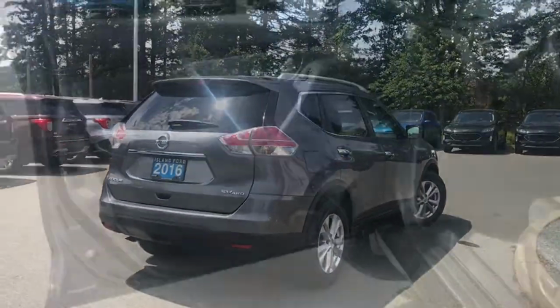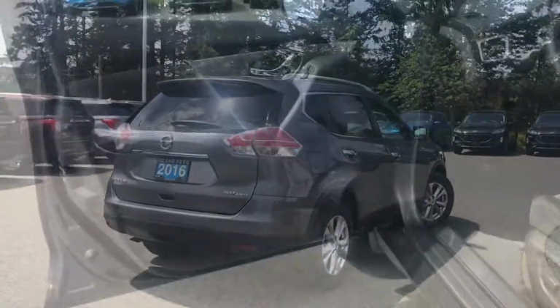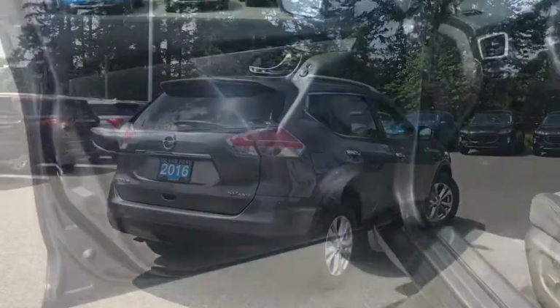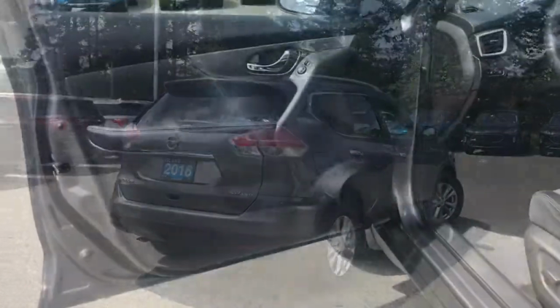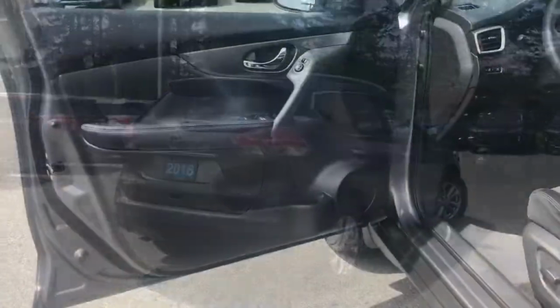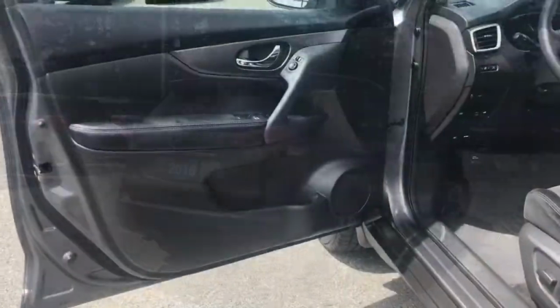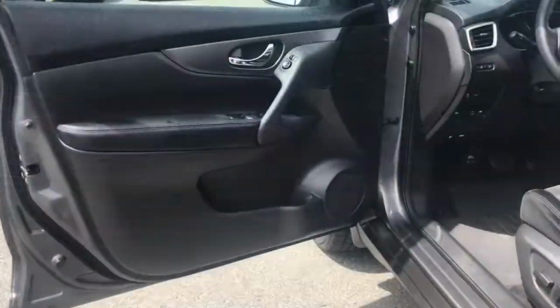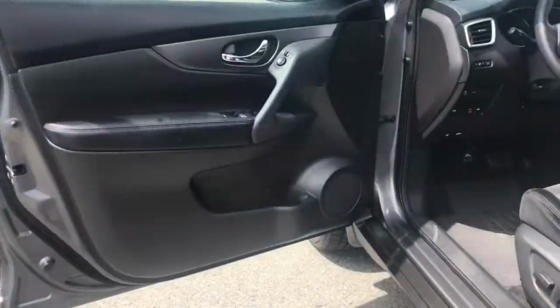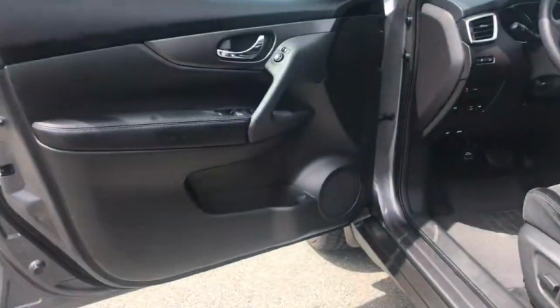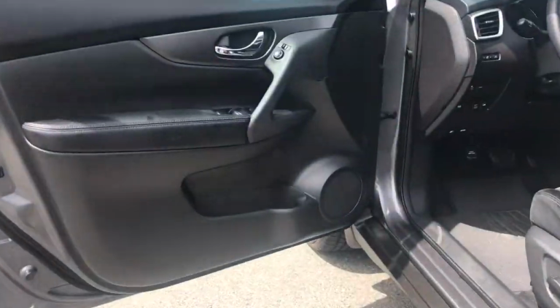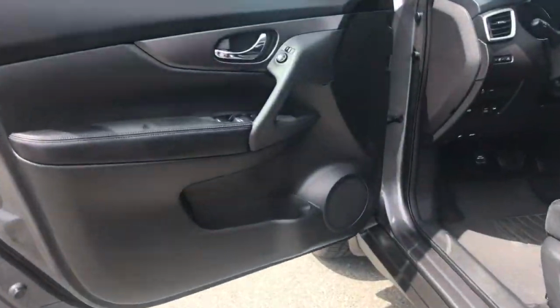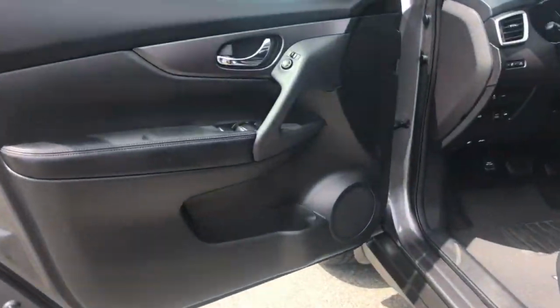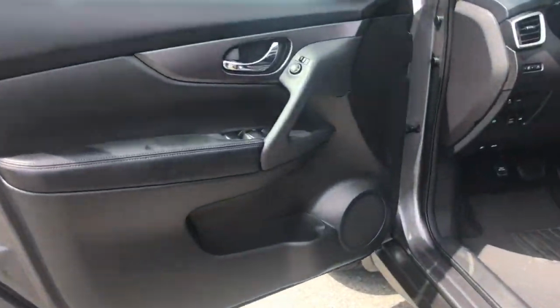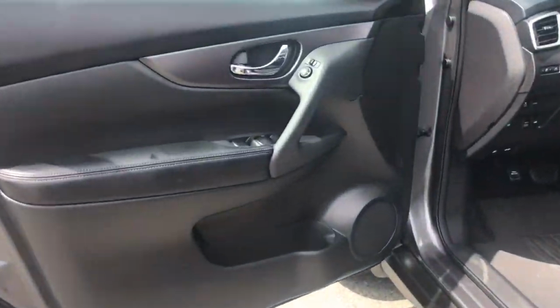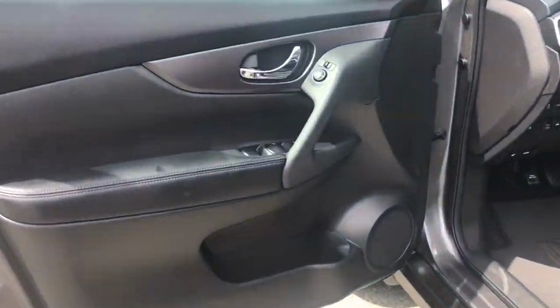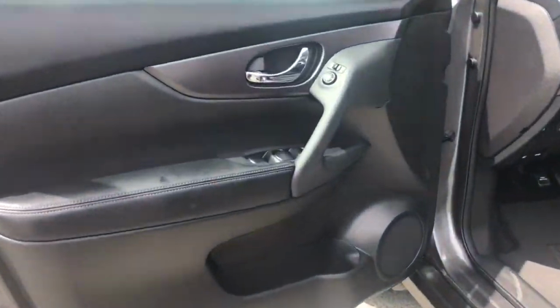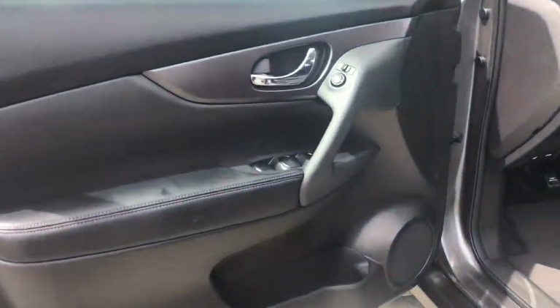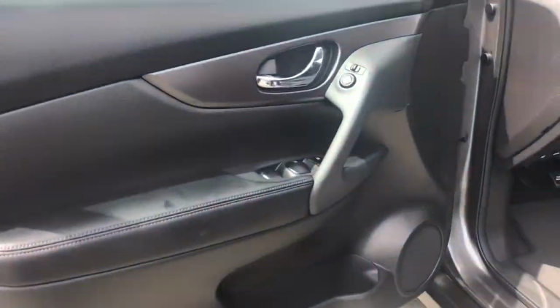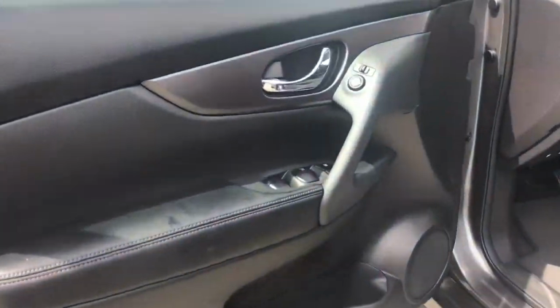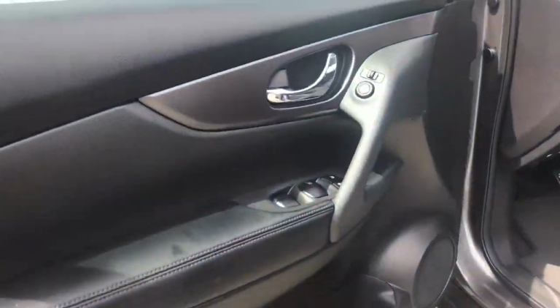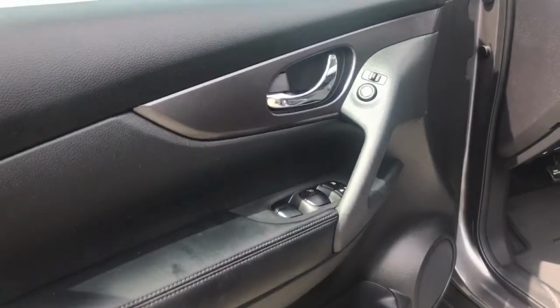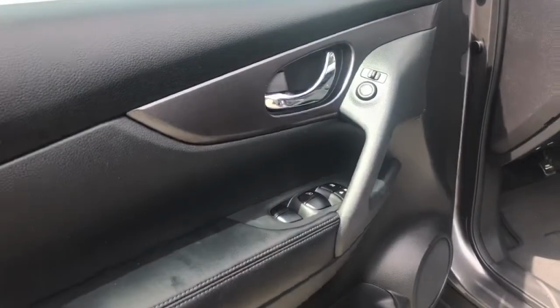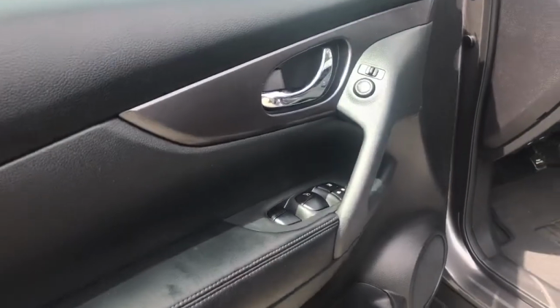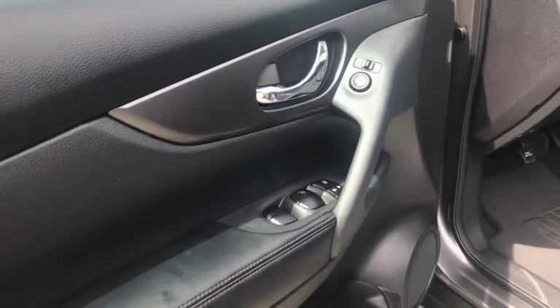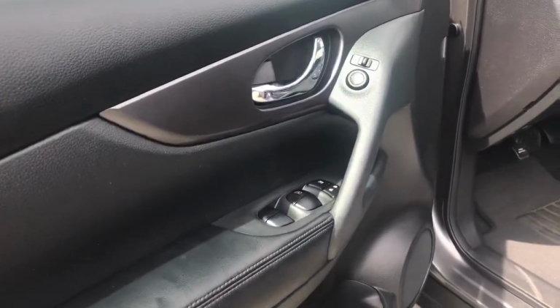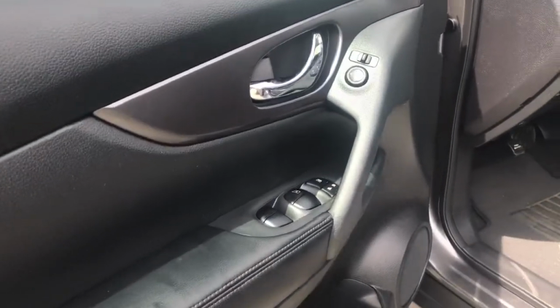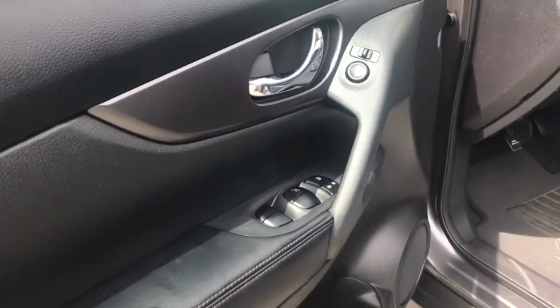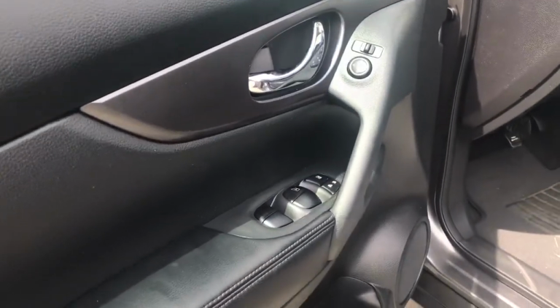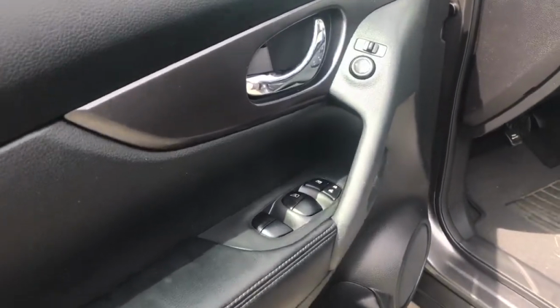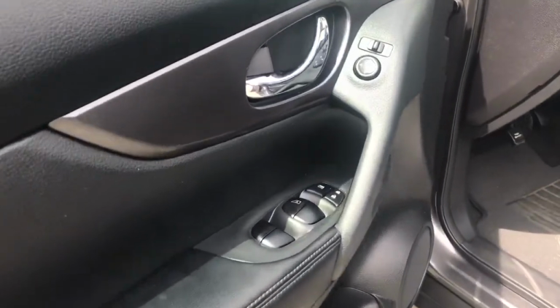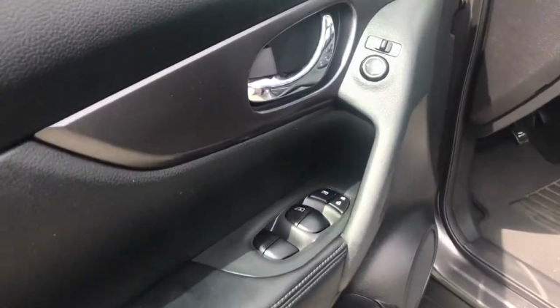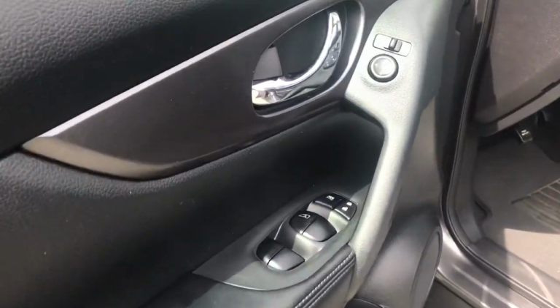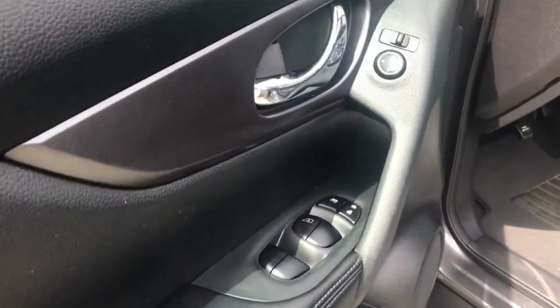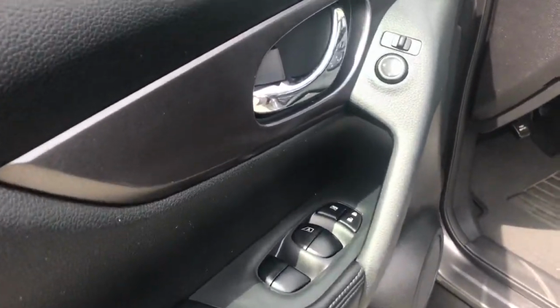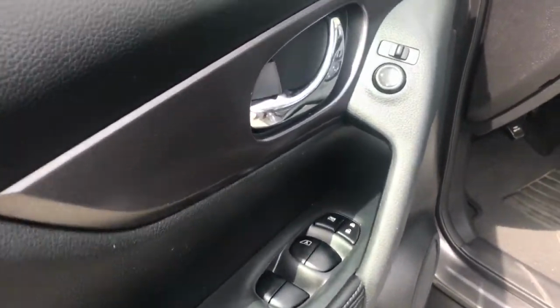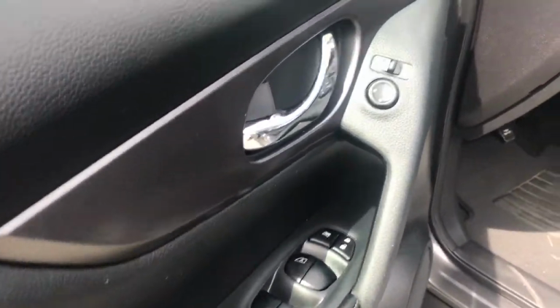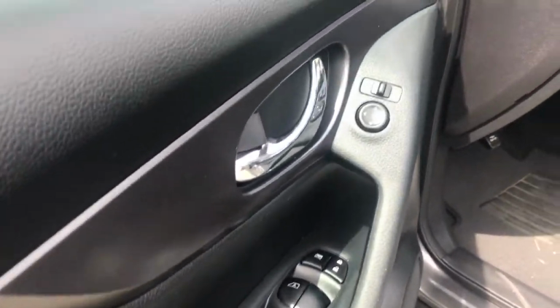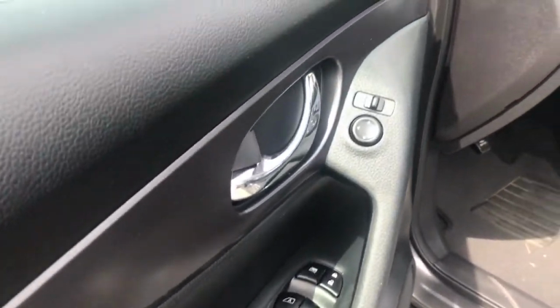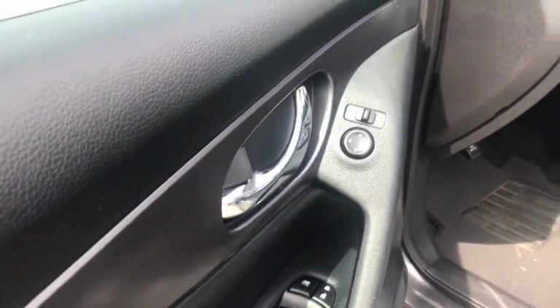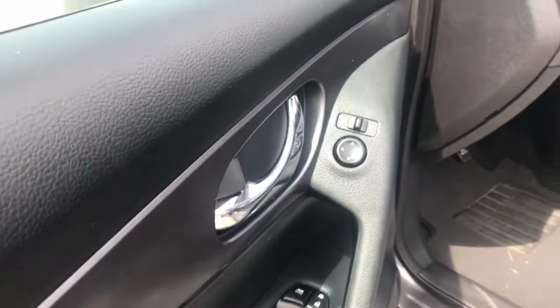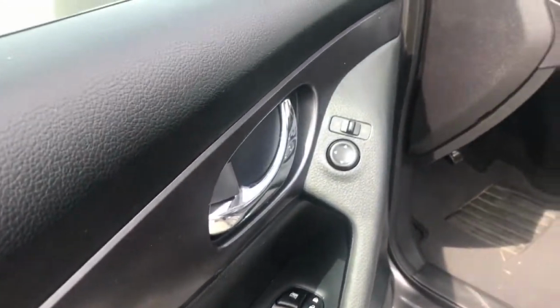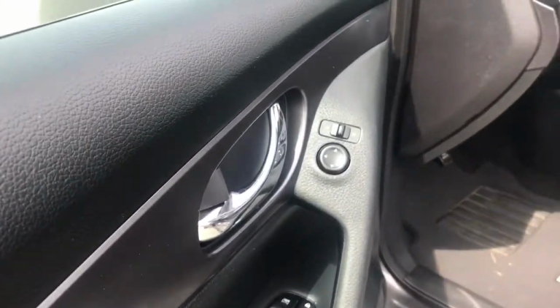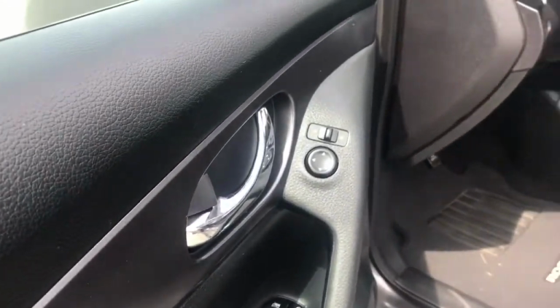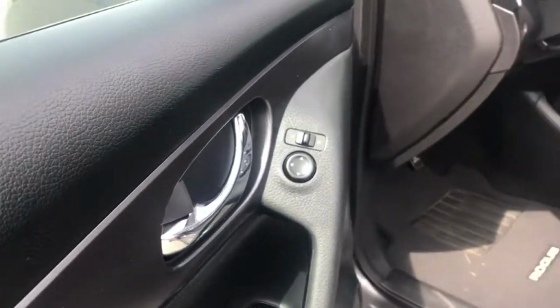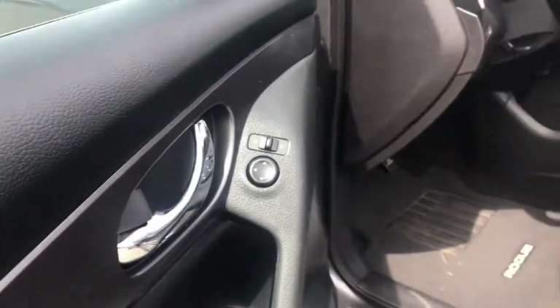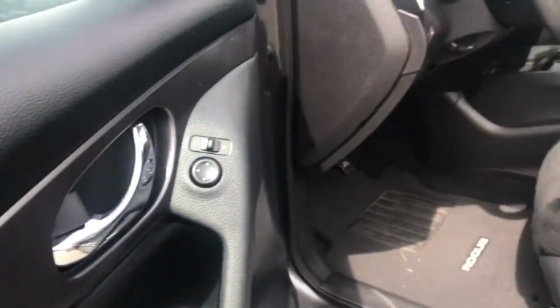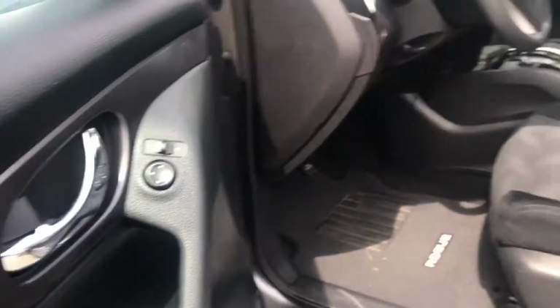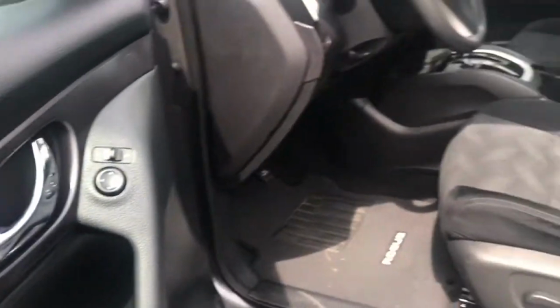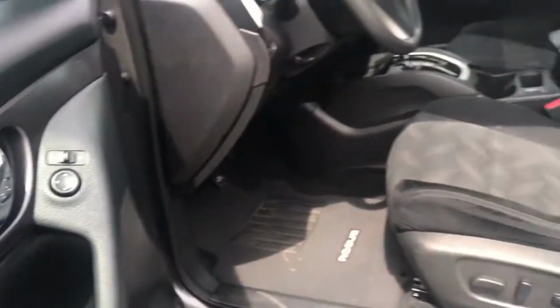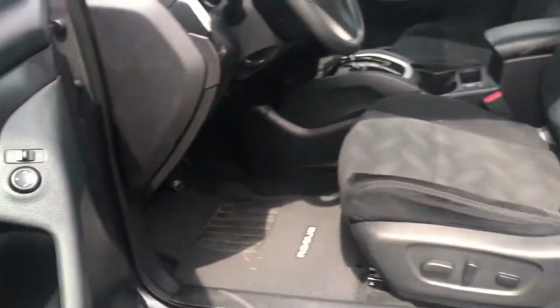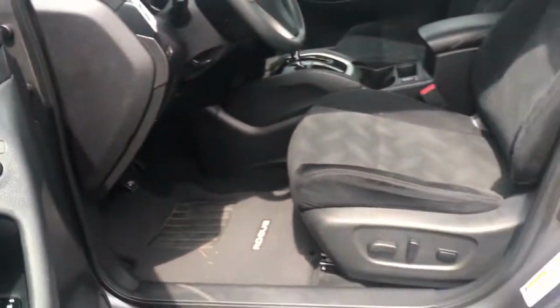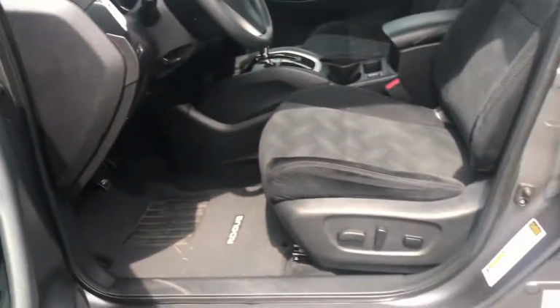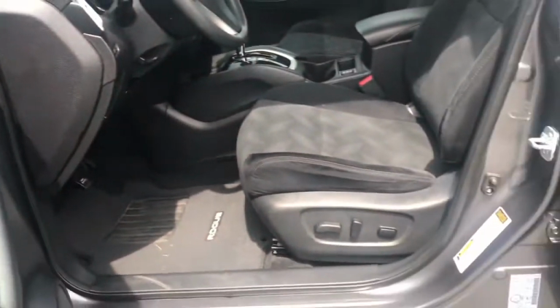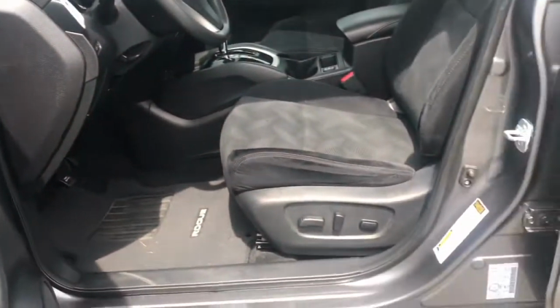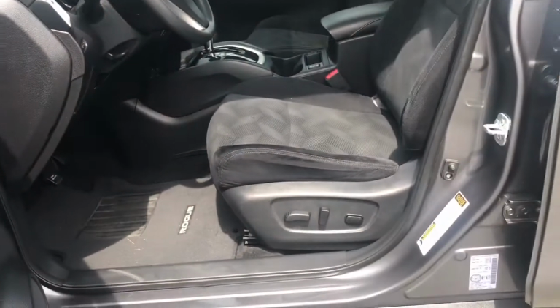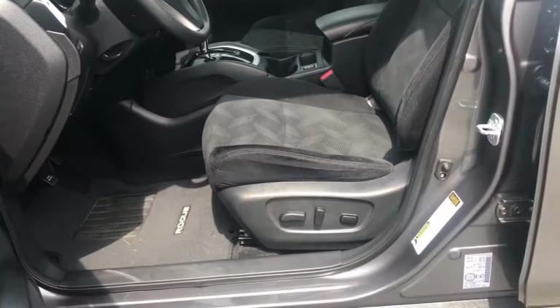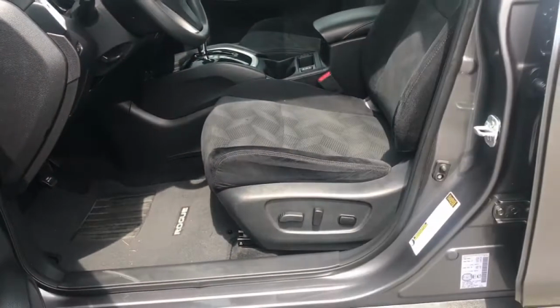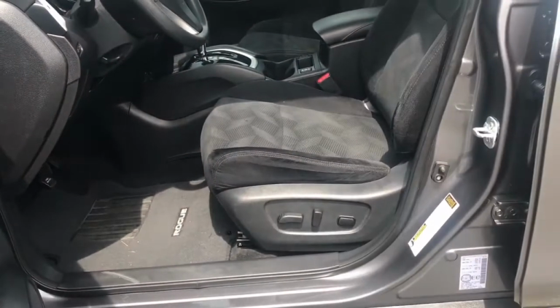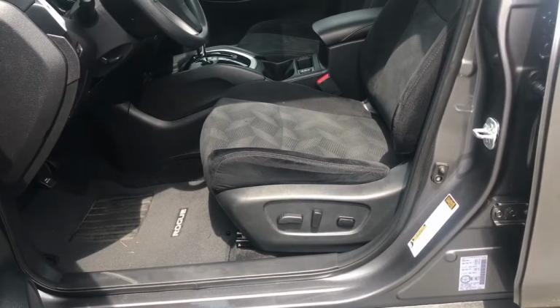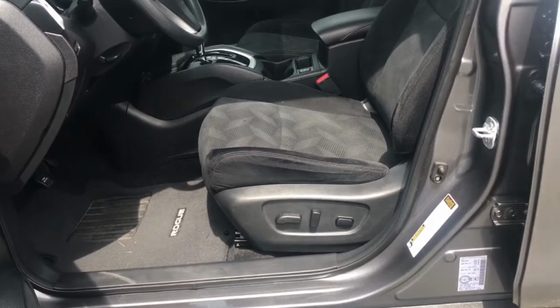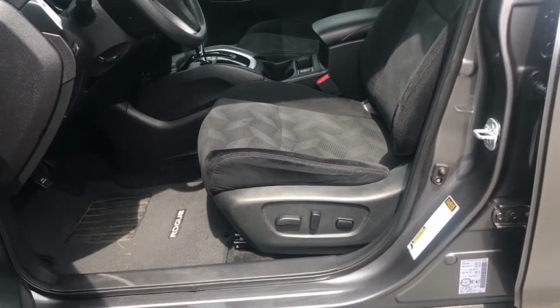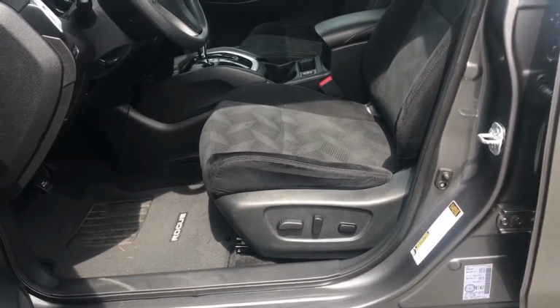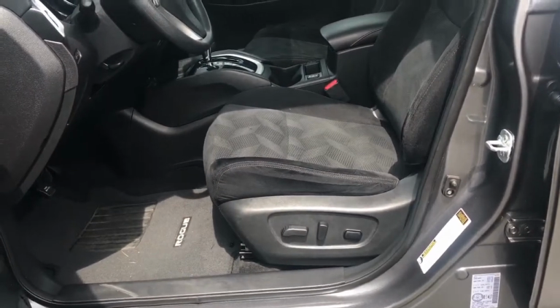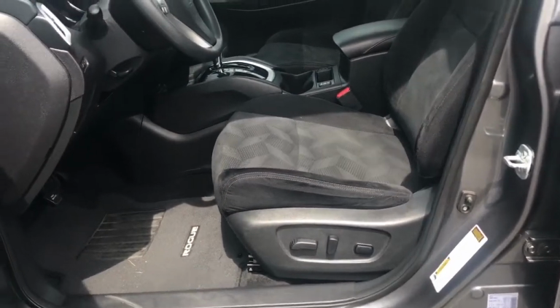Enjoy door storage, a speaker in the door, power windows, locks, and mirrors, as well as a power adjustable driver's seat.